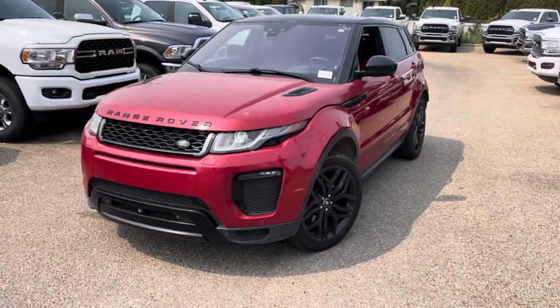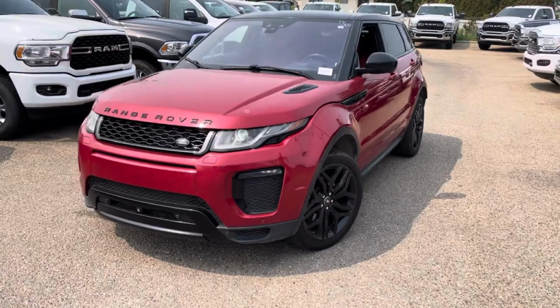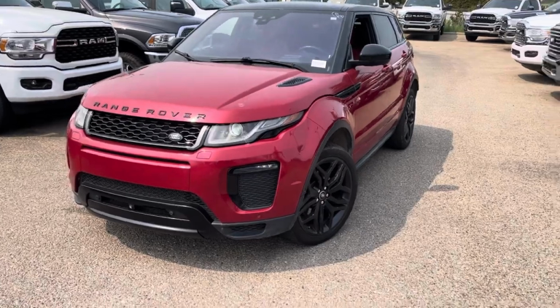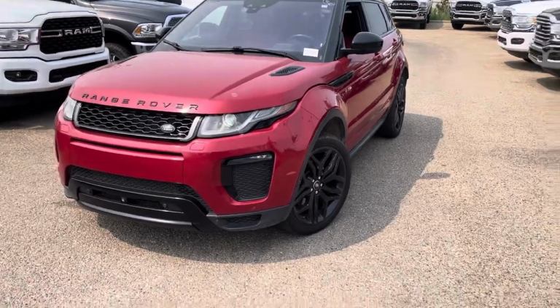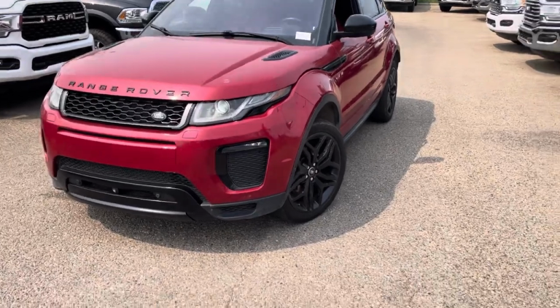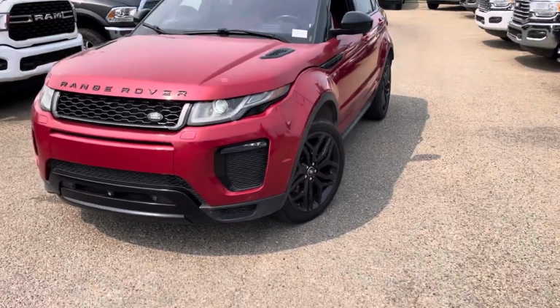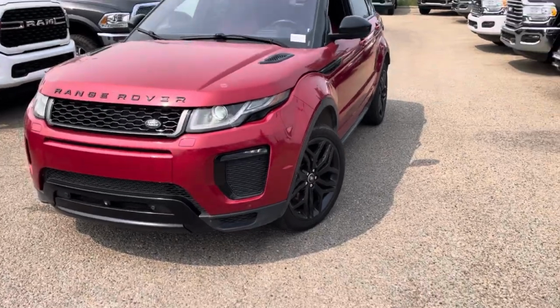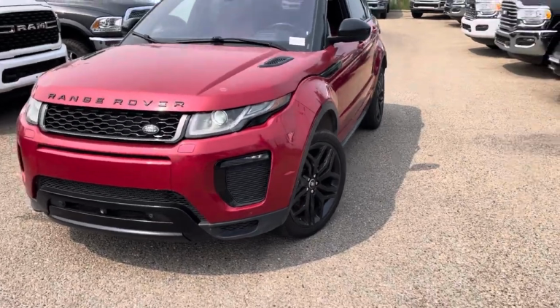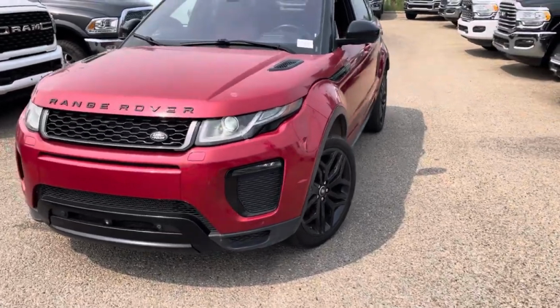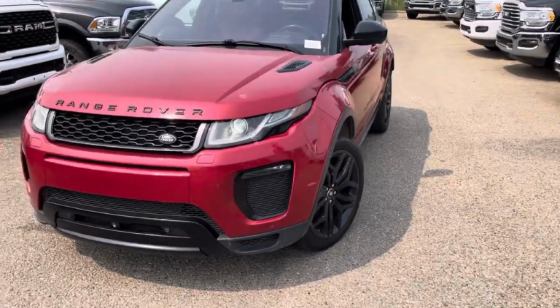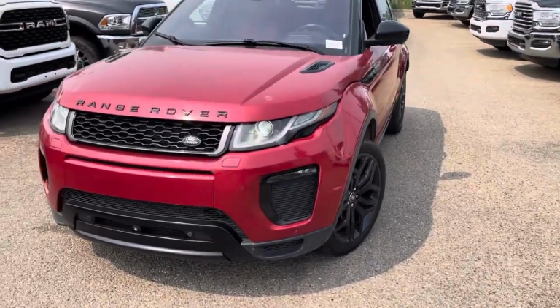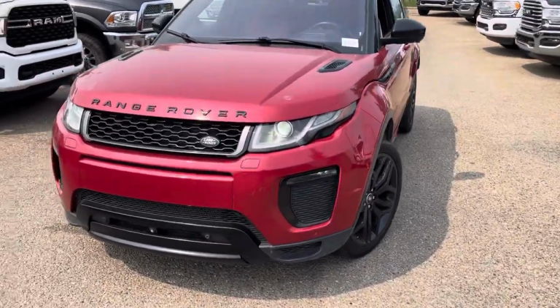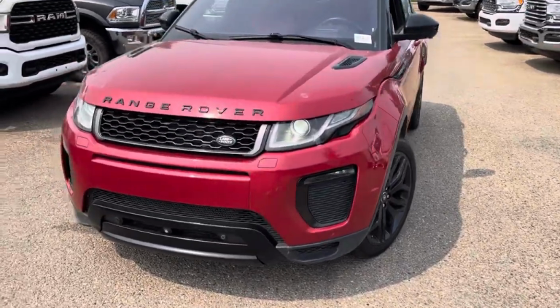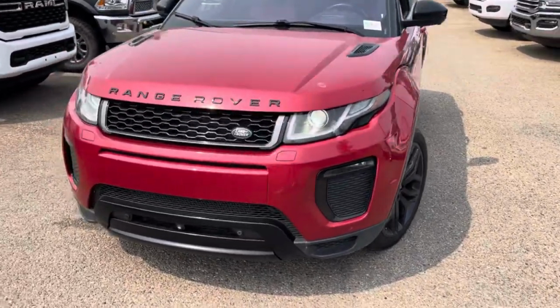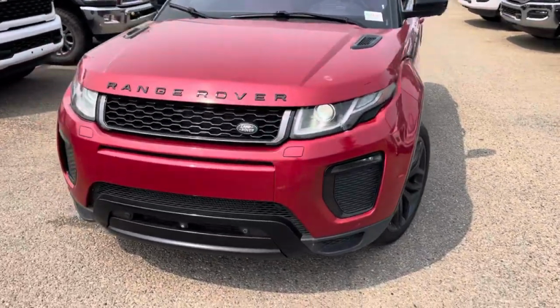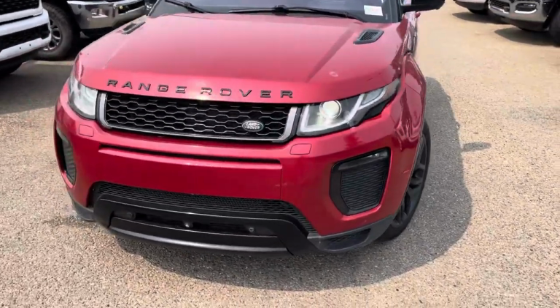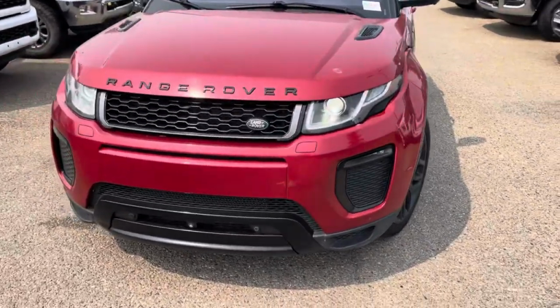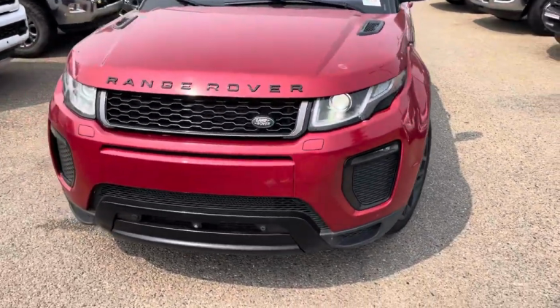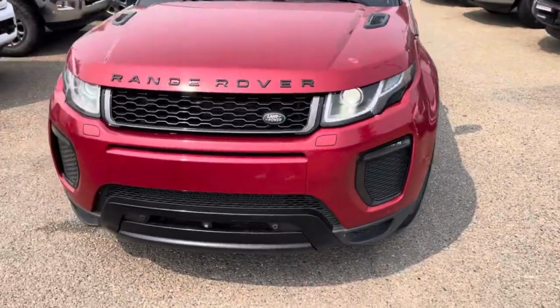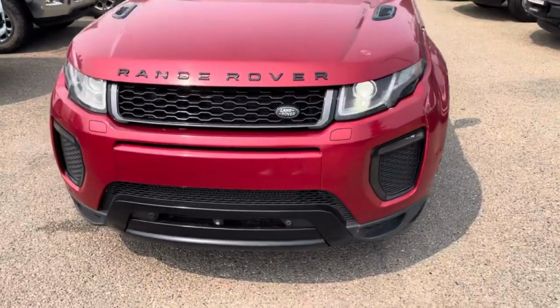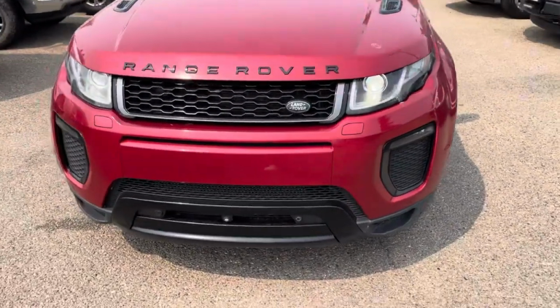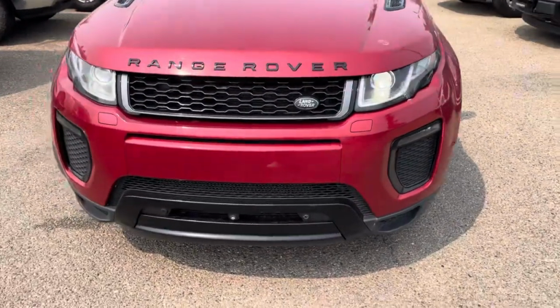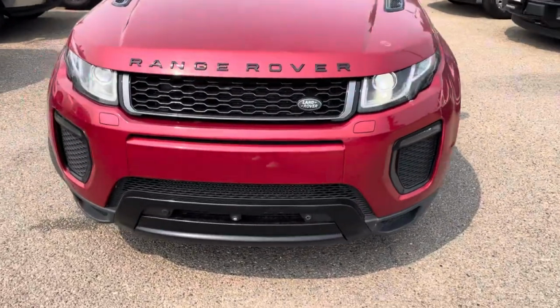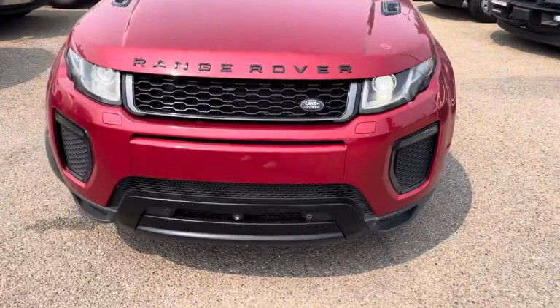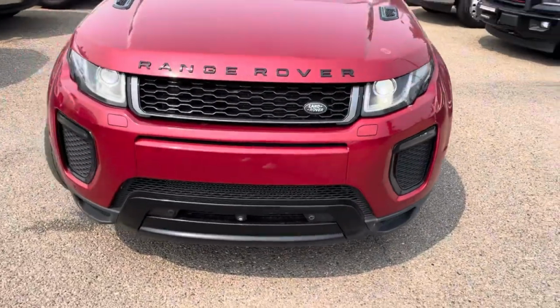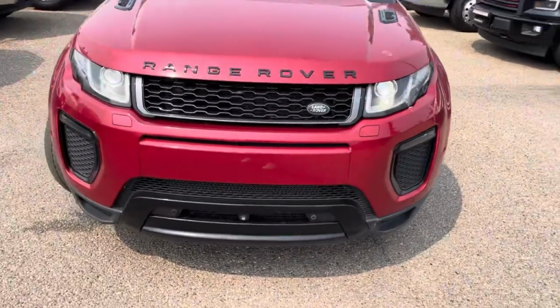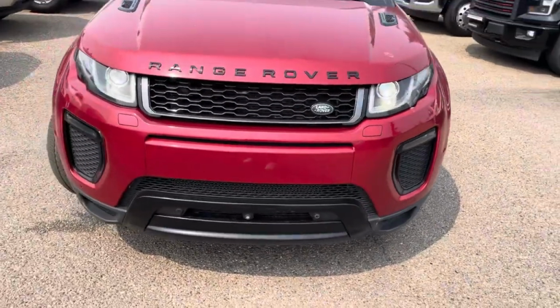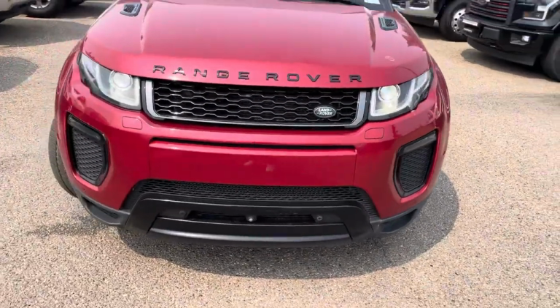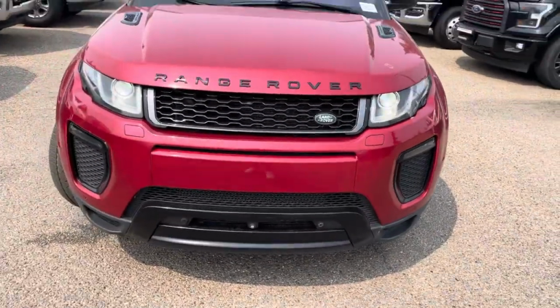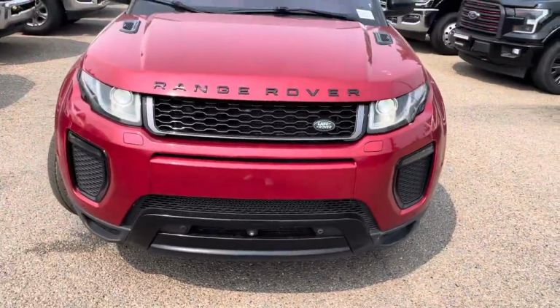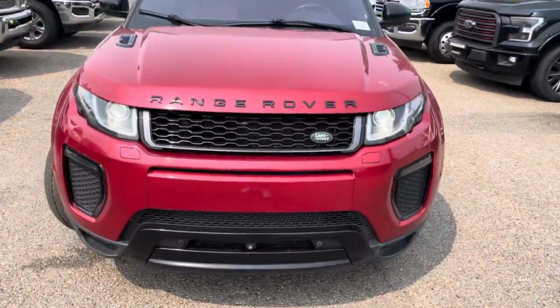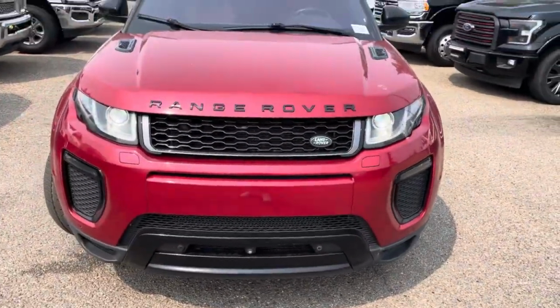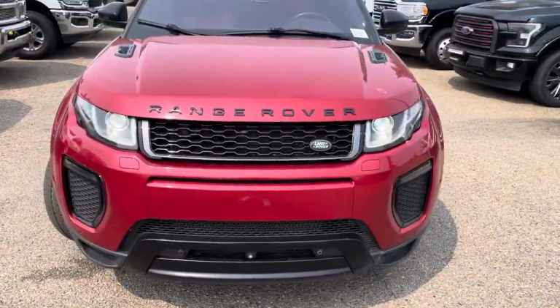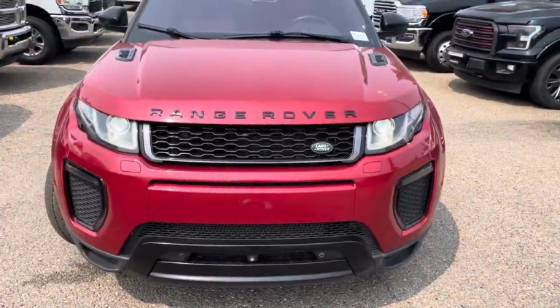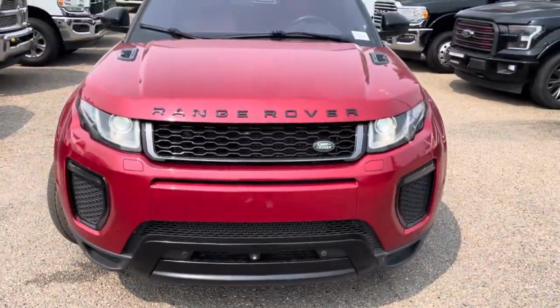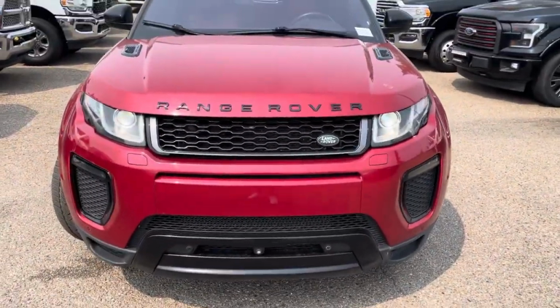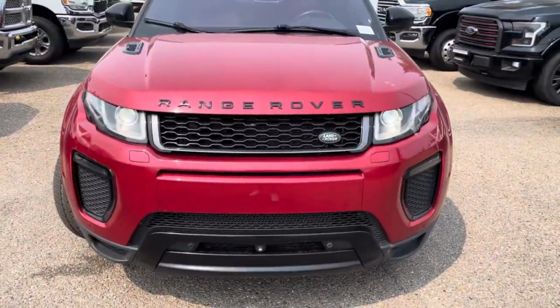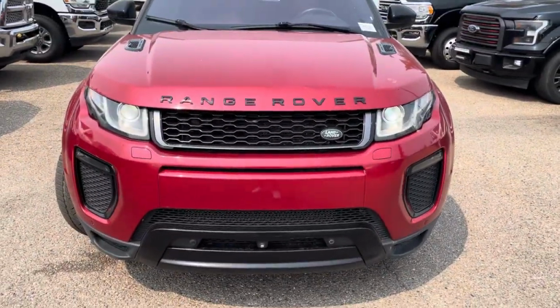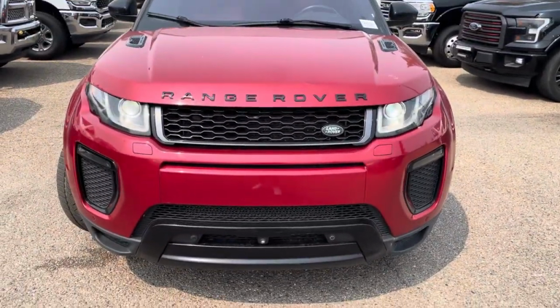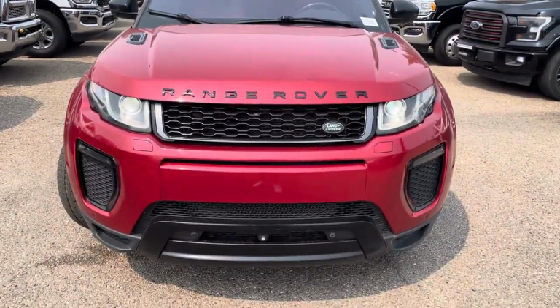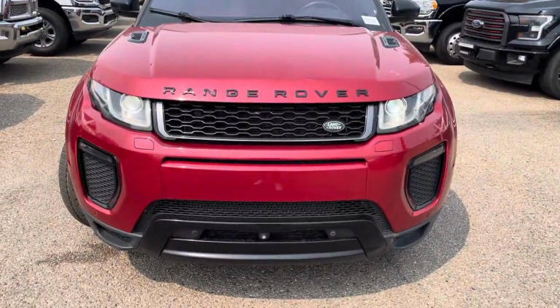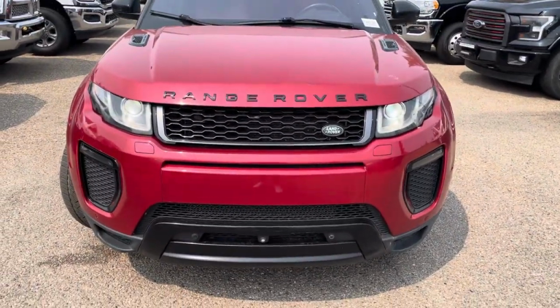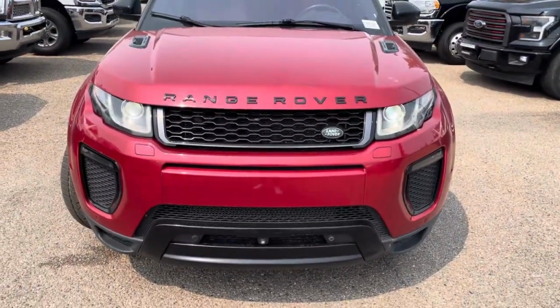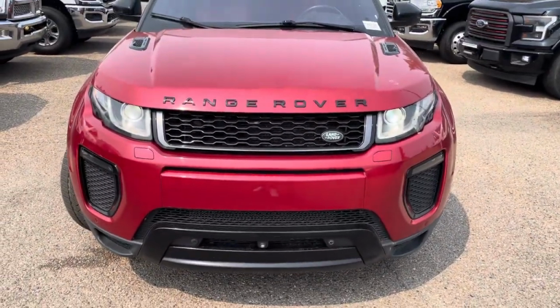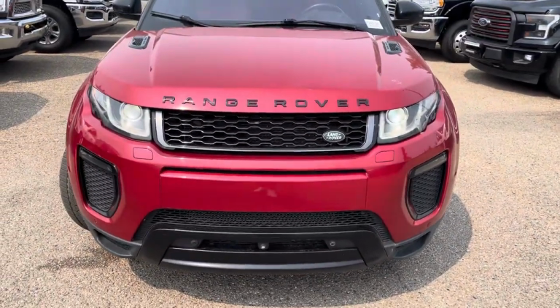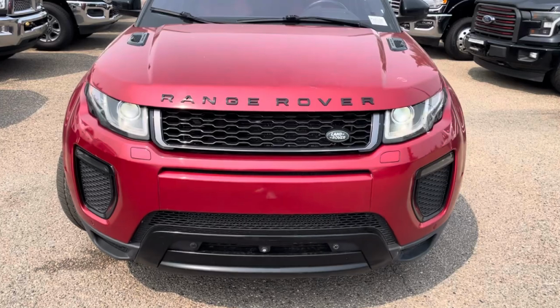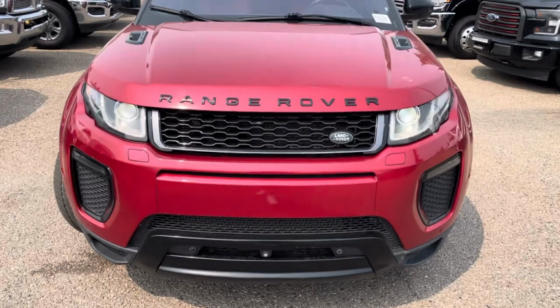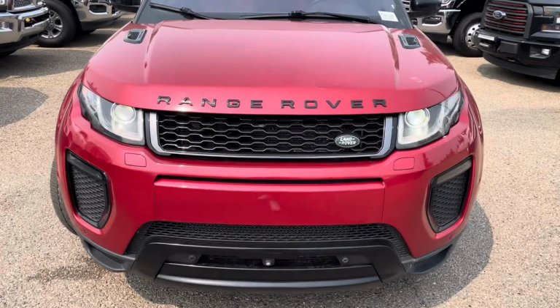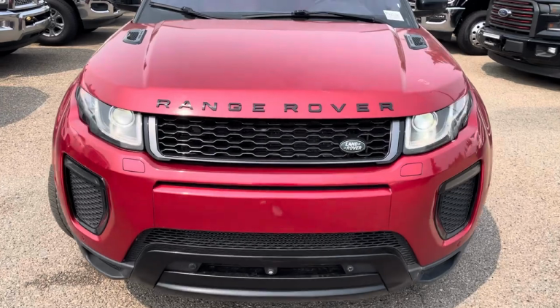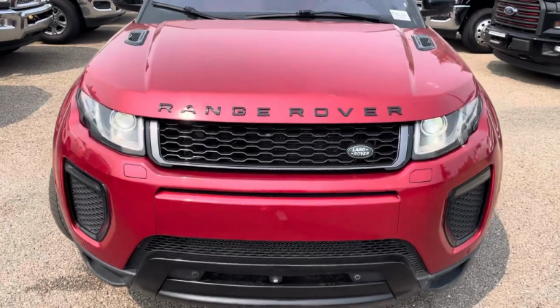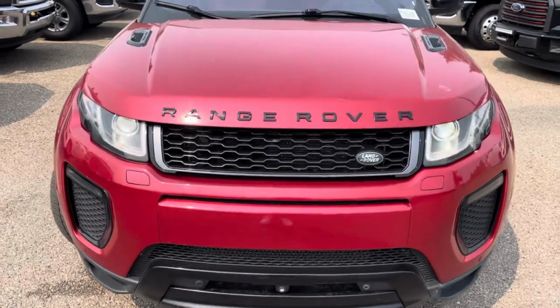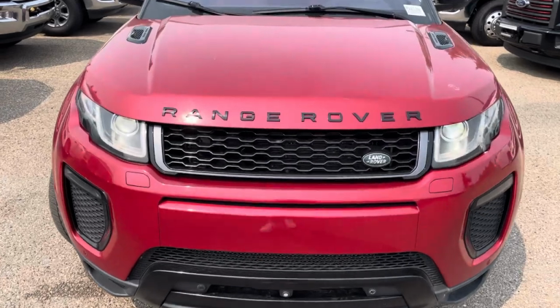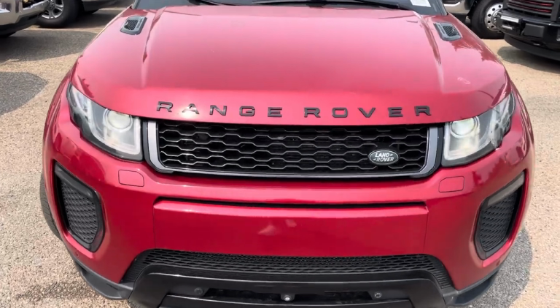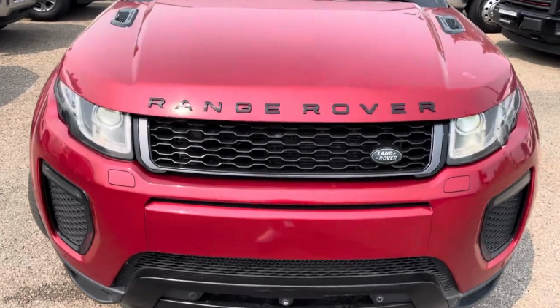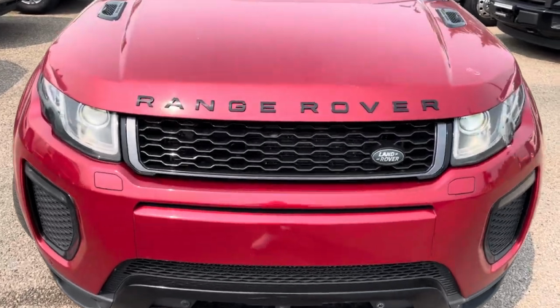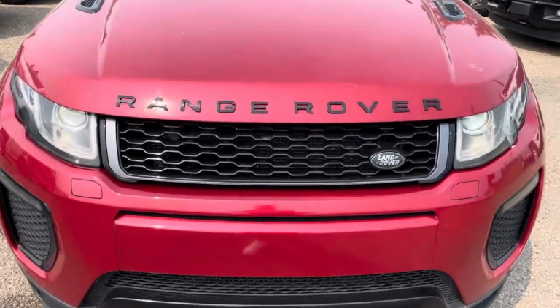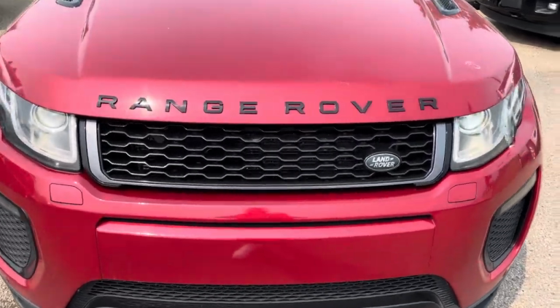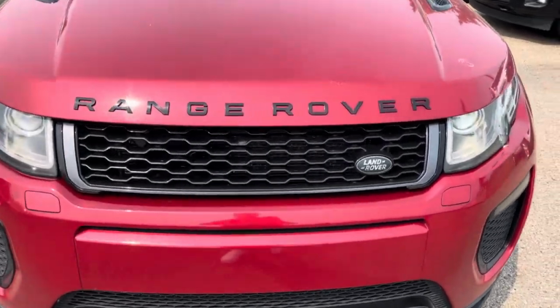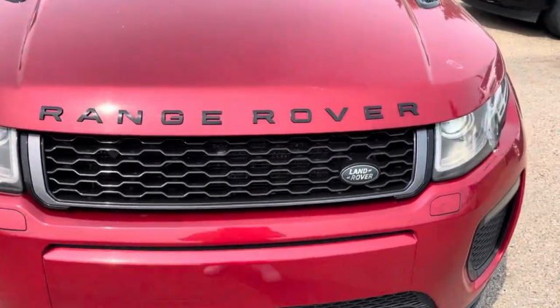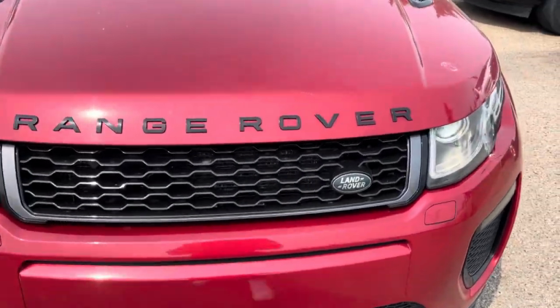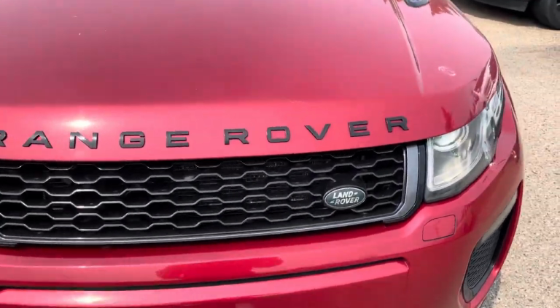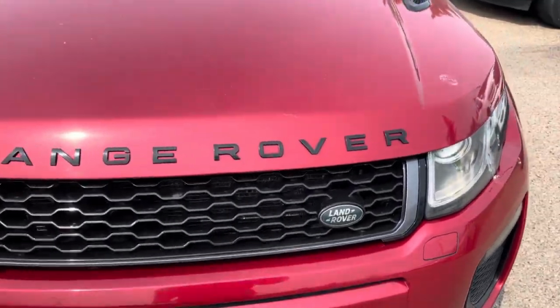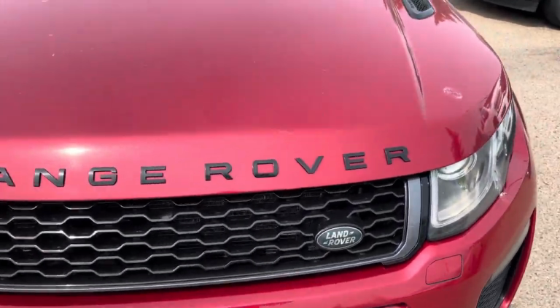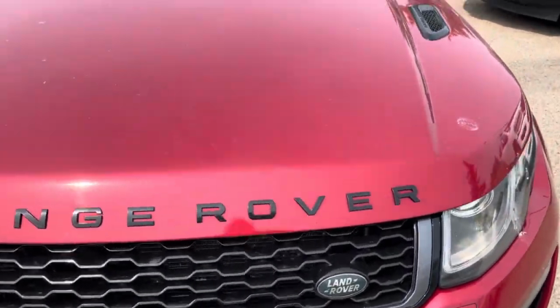Really, really nice car — obviously very peppy, lots of power in this thing. But if you notice, the body's in really, really nice shape.